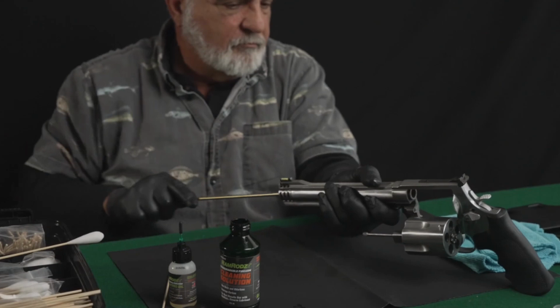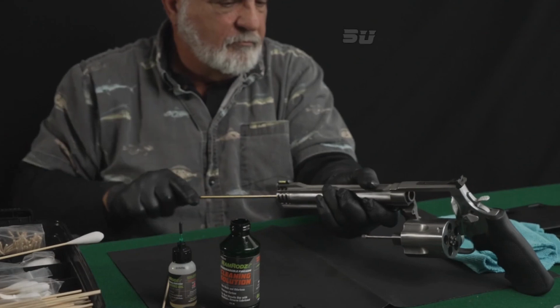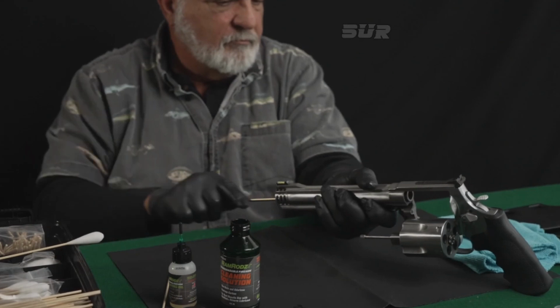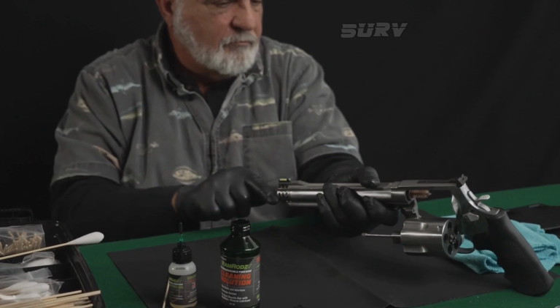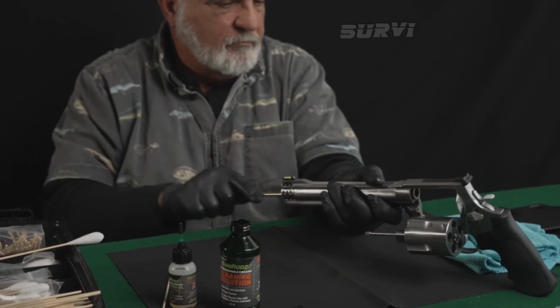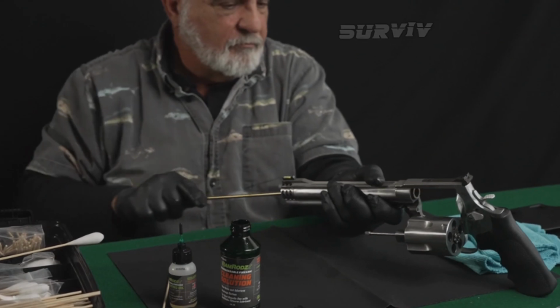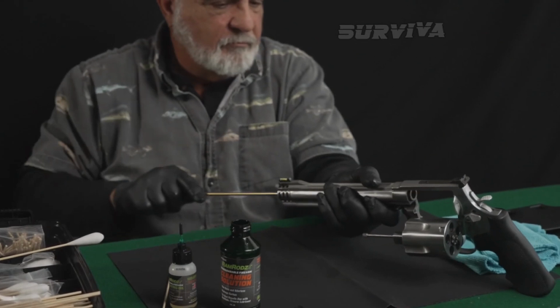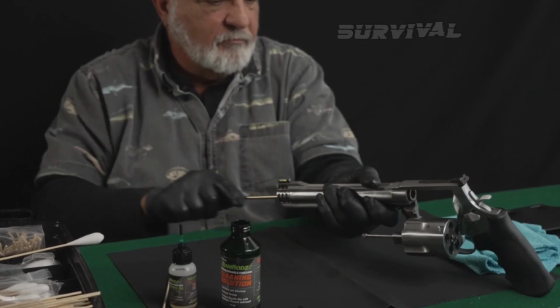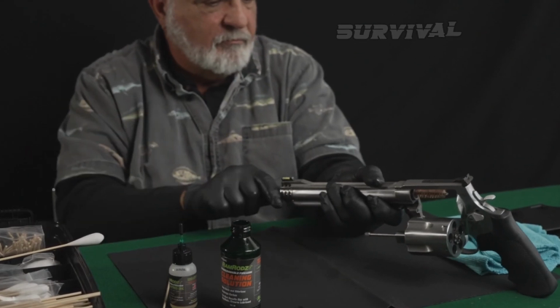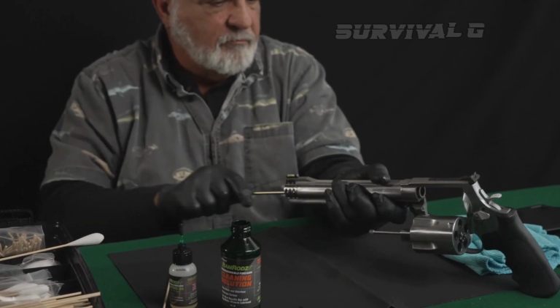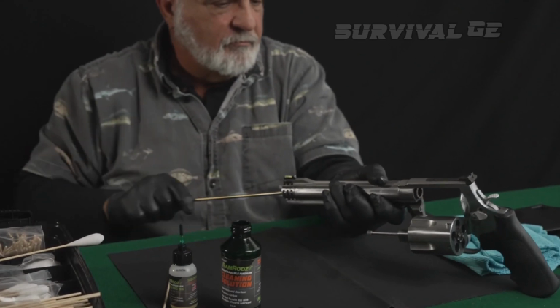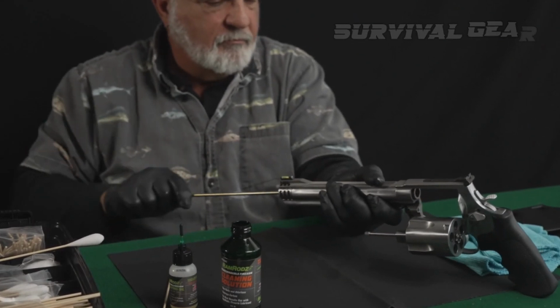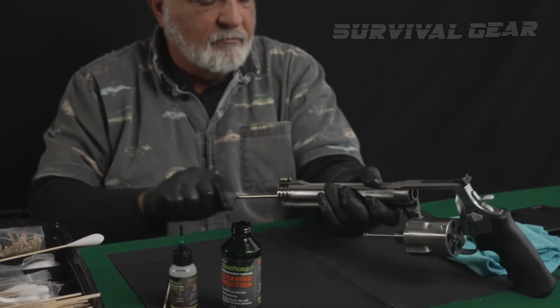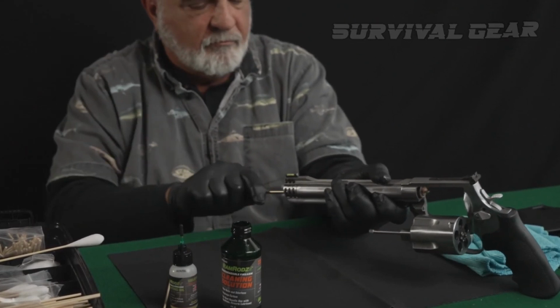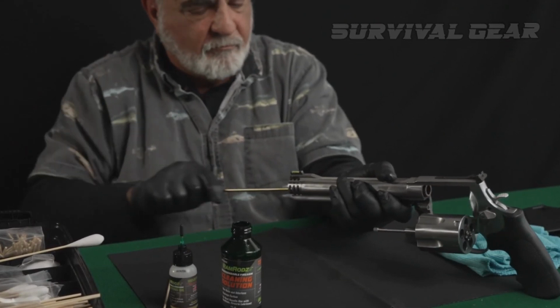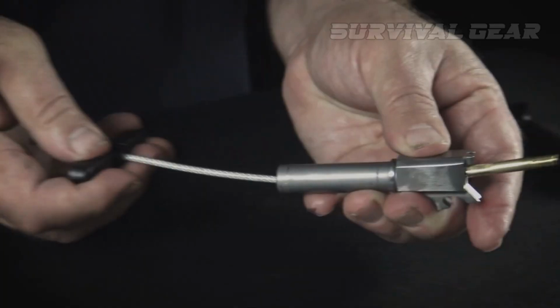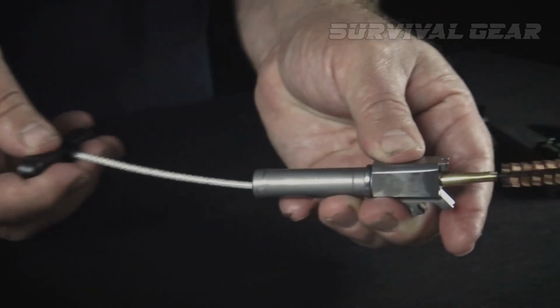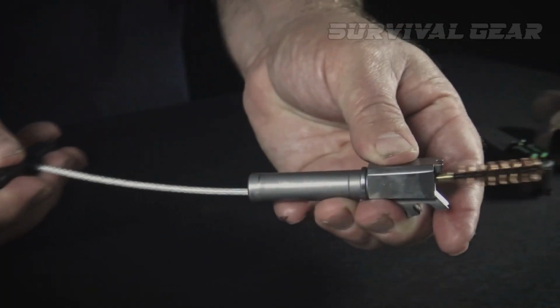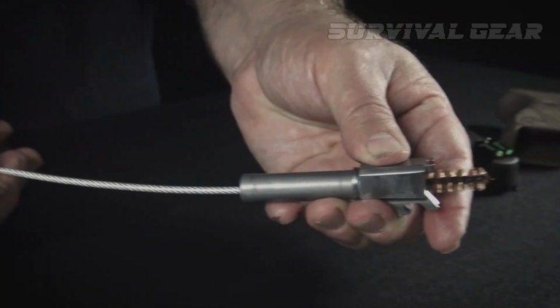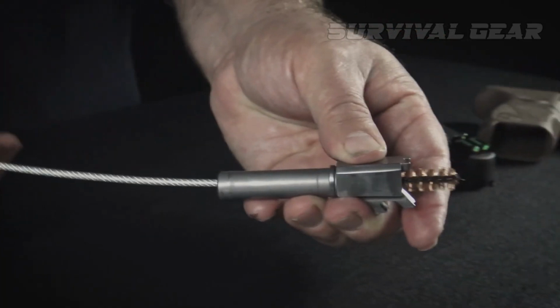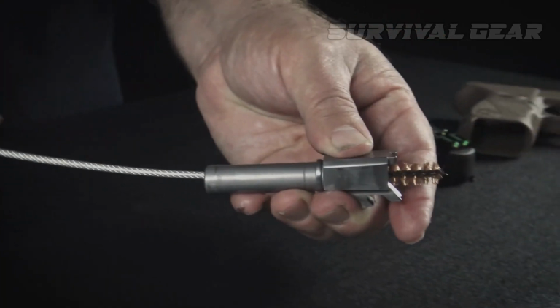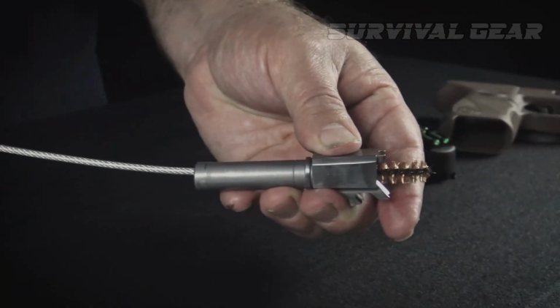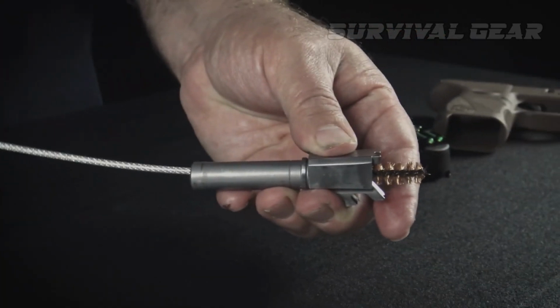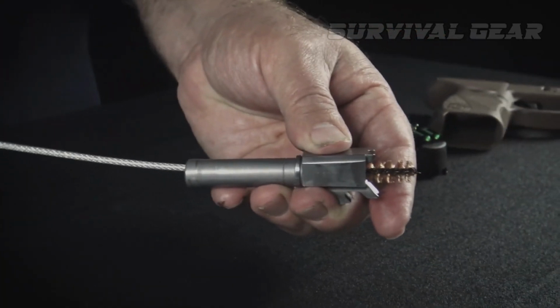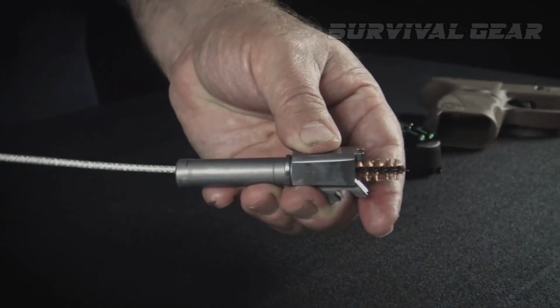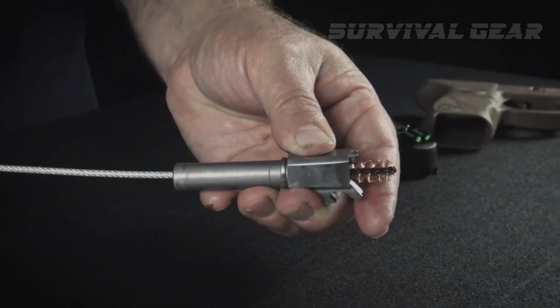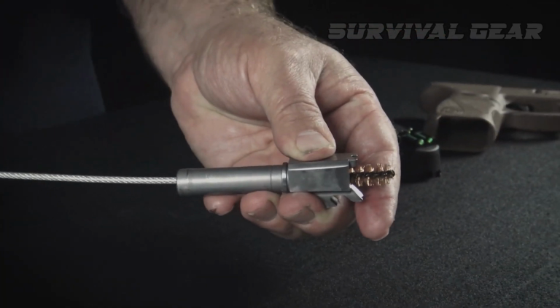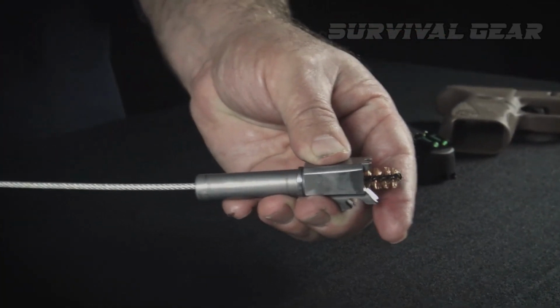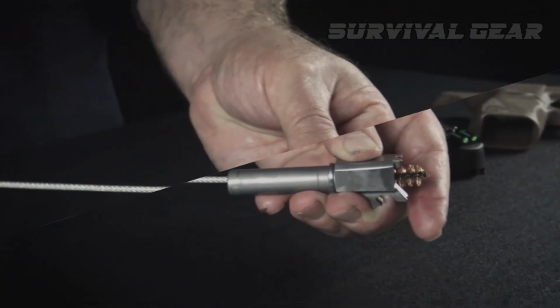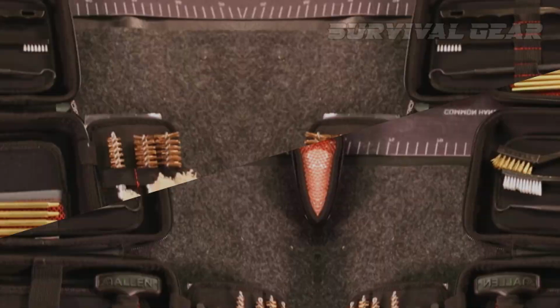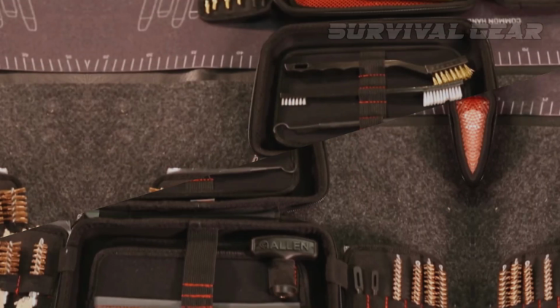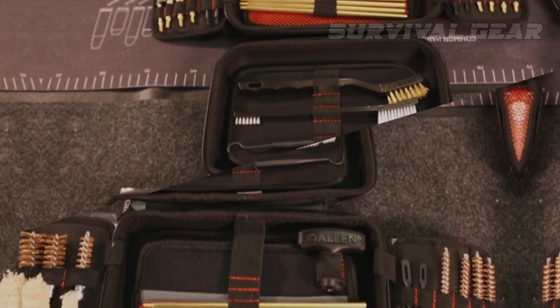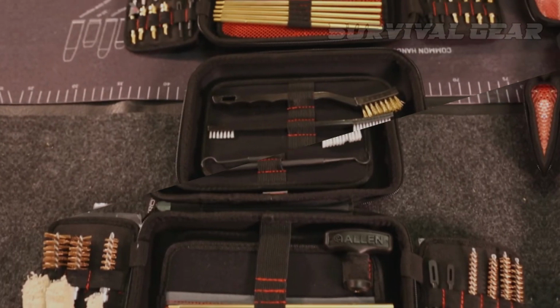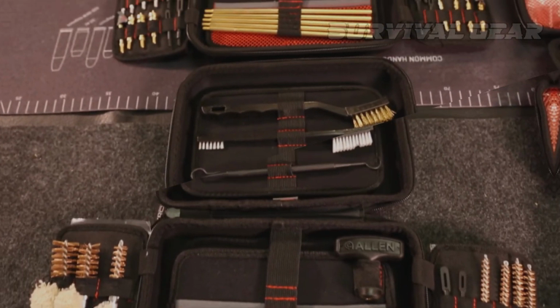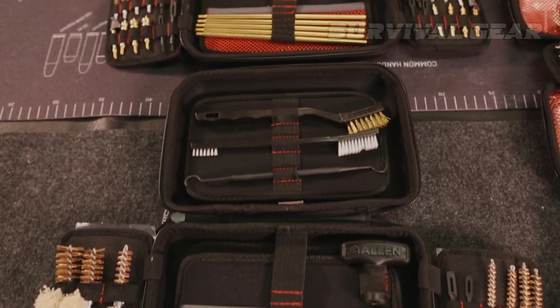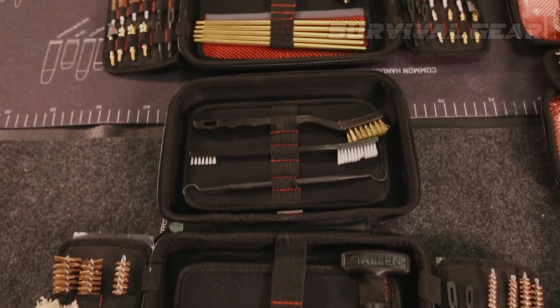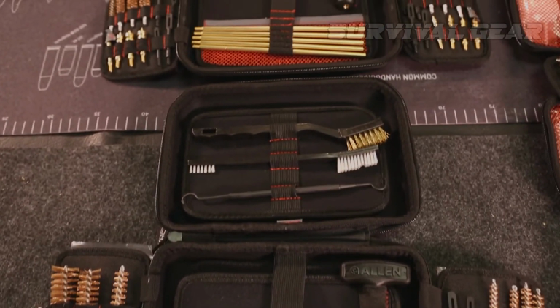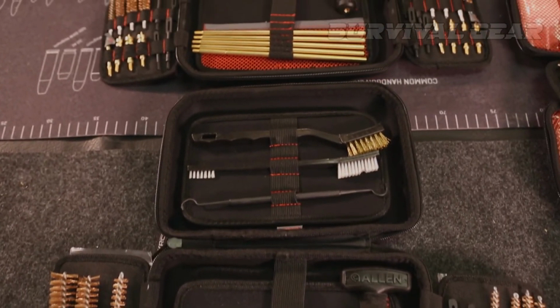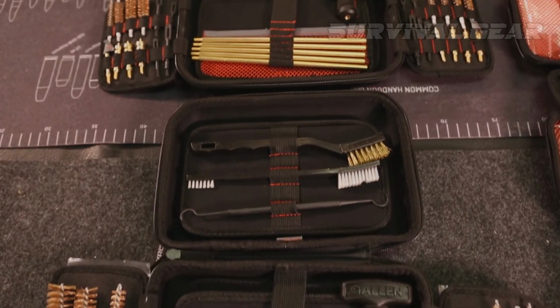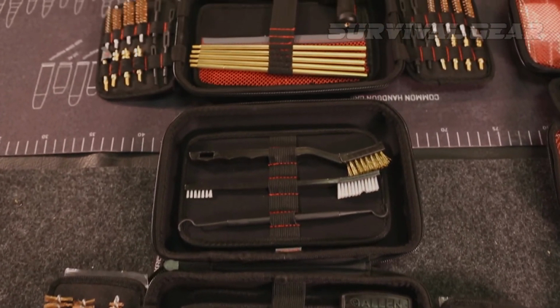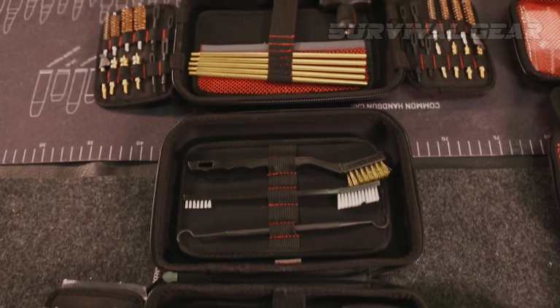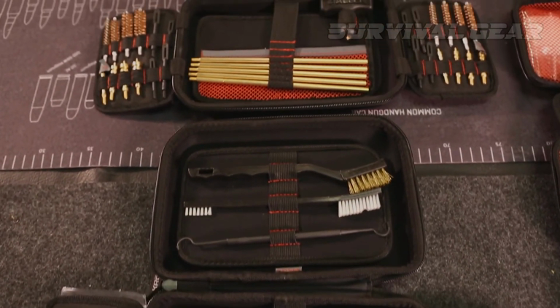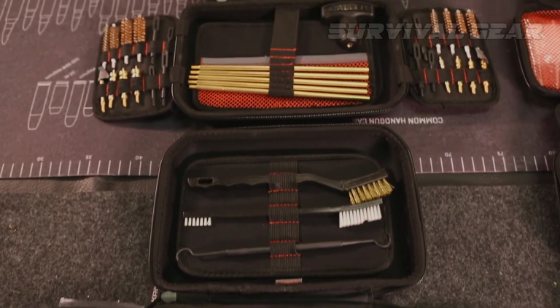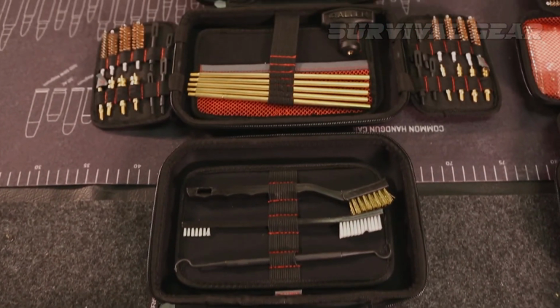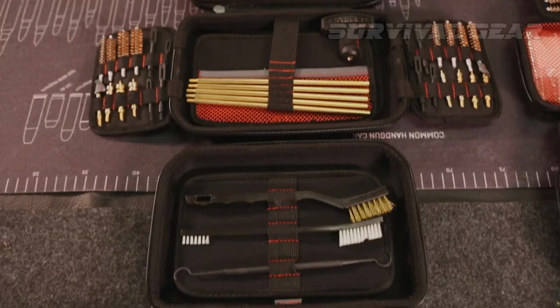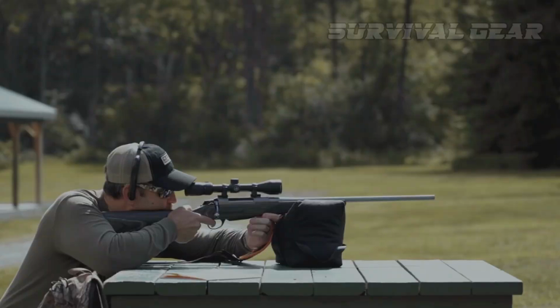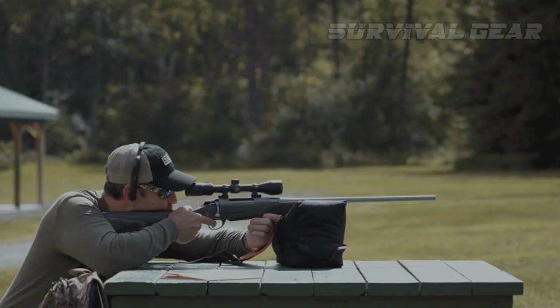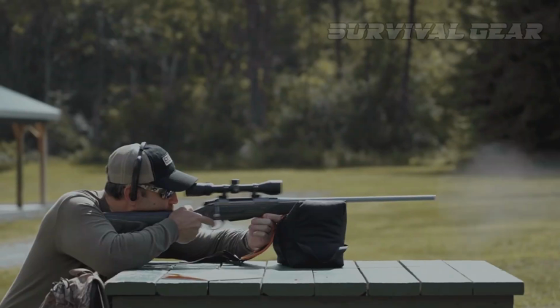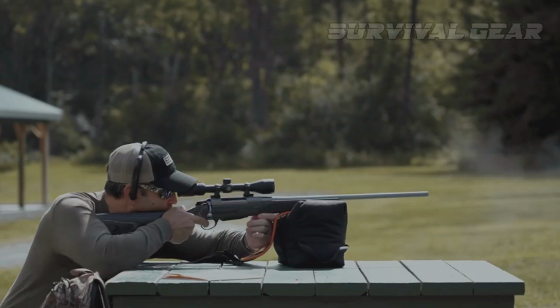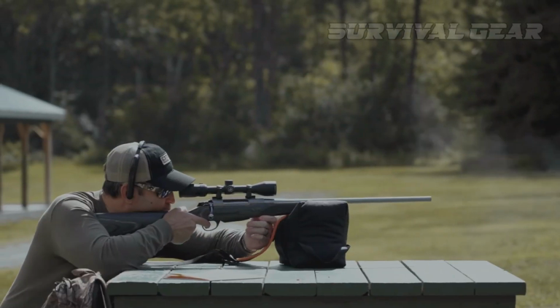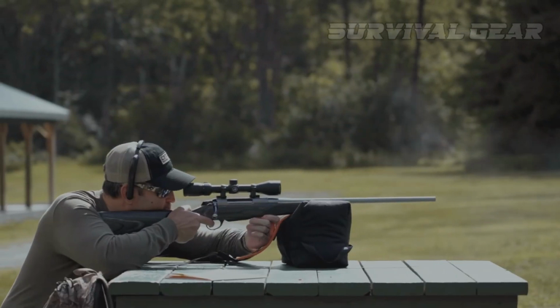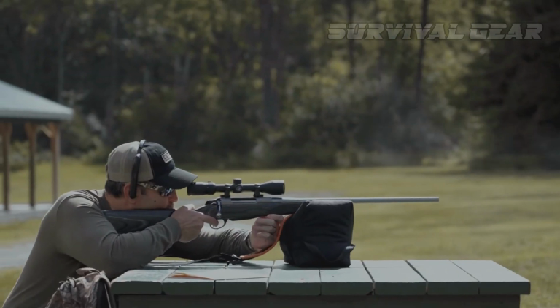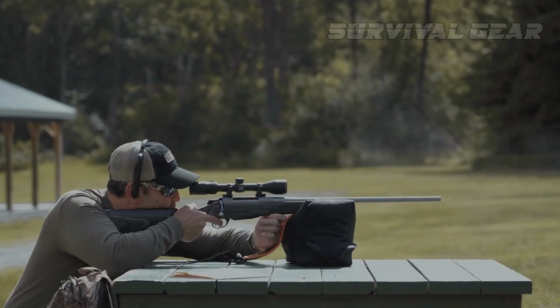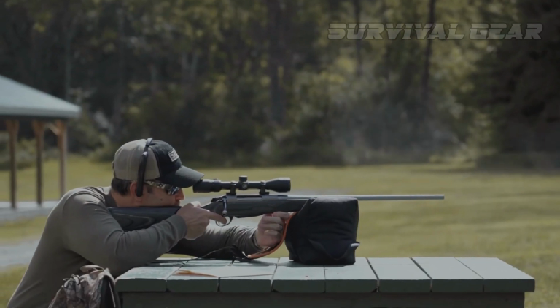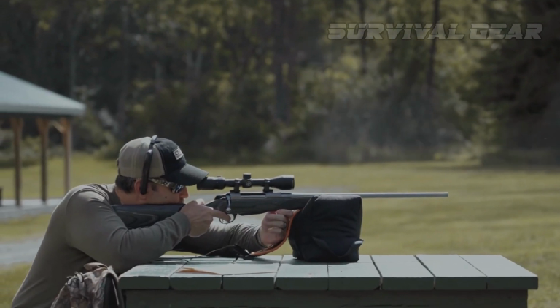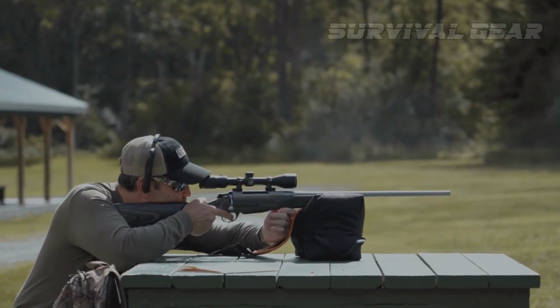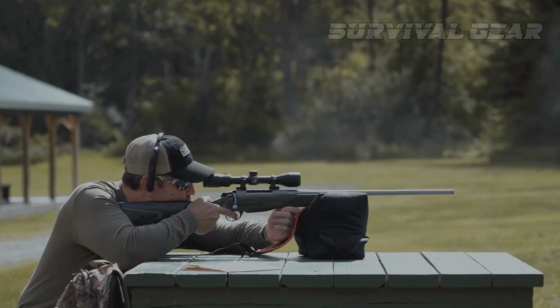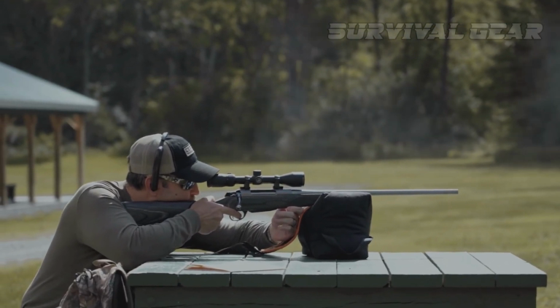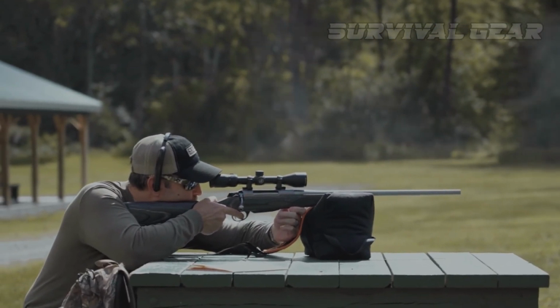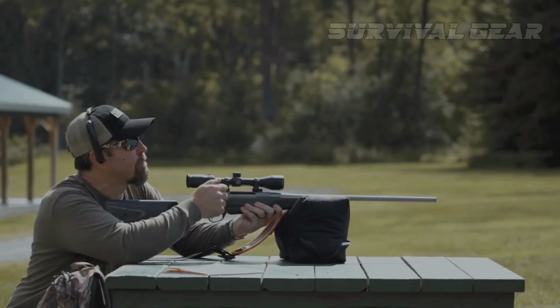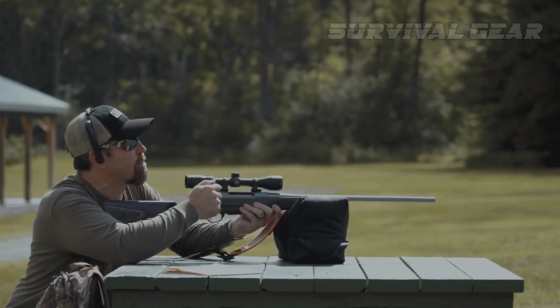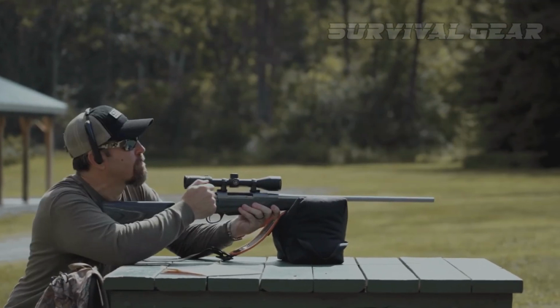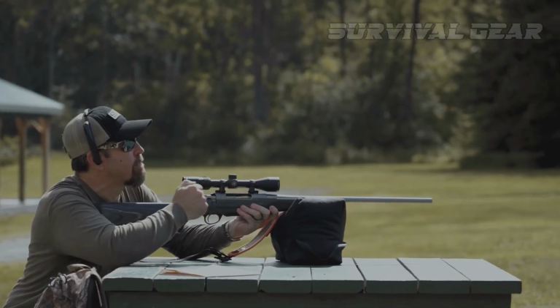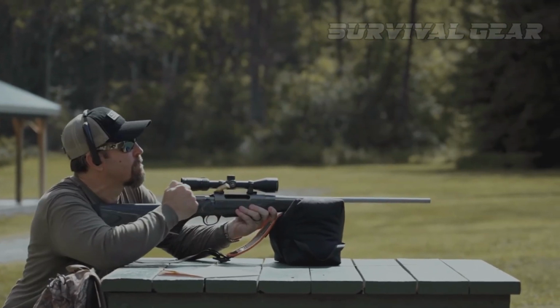Firearm maintenance is just as important as range training. Here are 10 gun cleaning kits to keep your firearms ready when you need it.